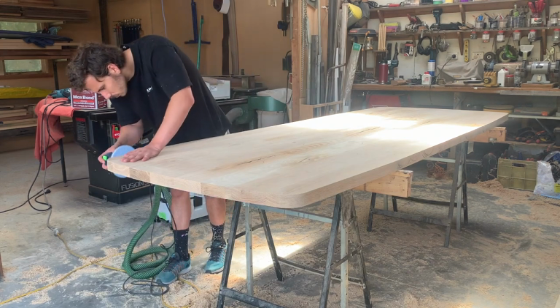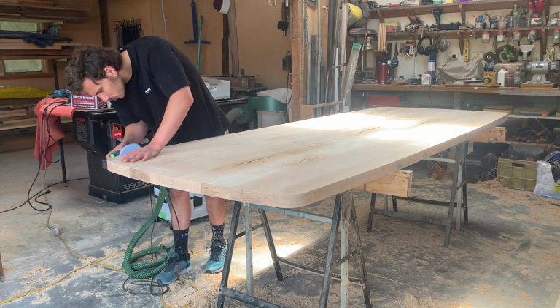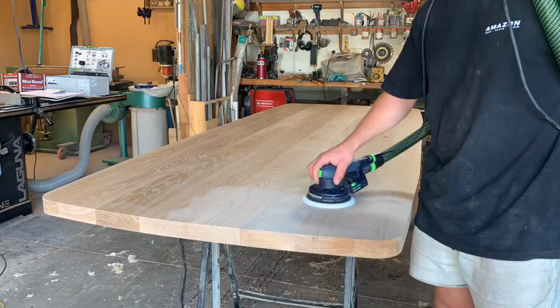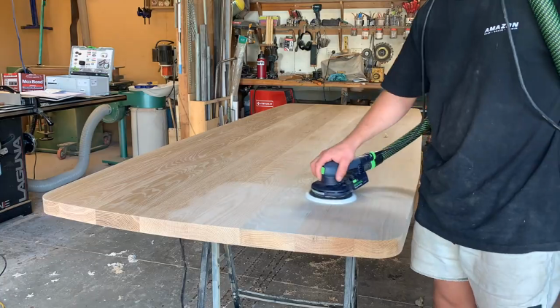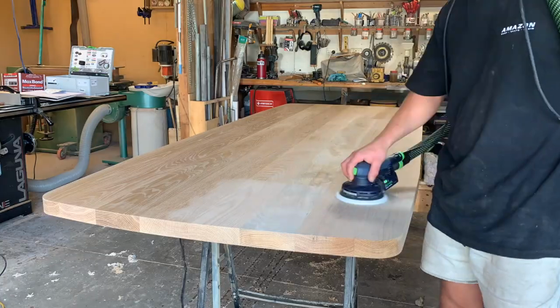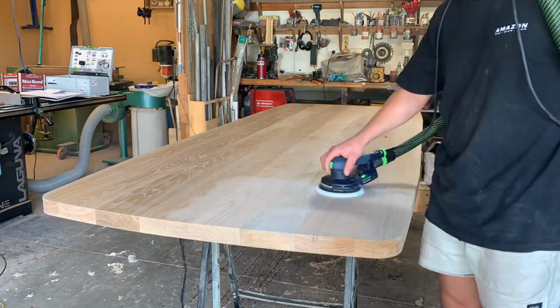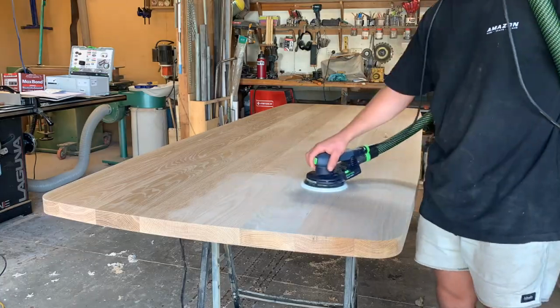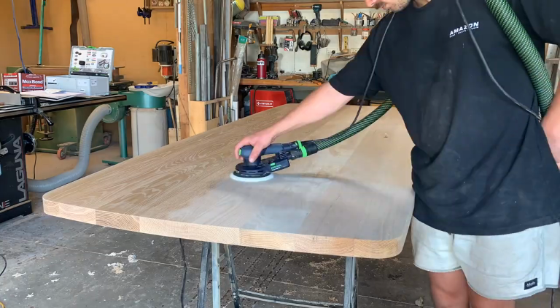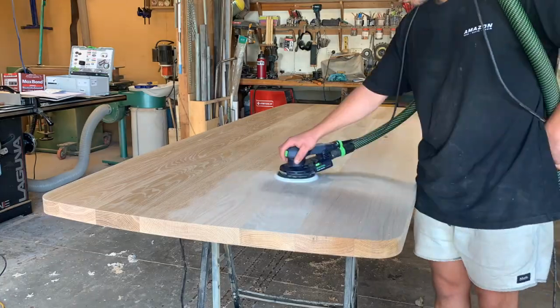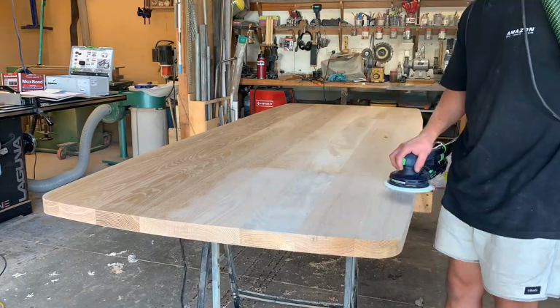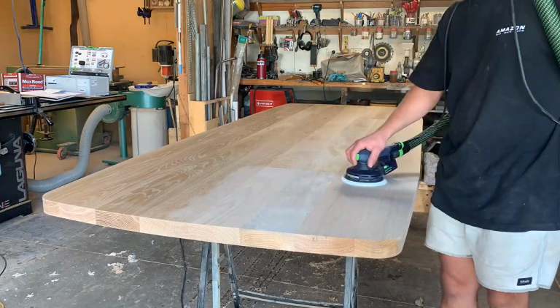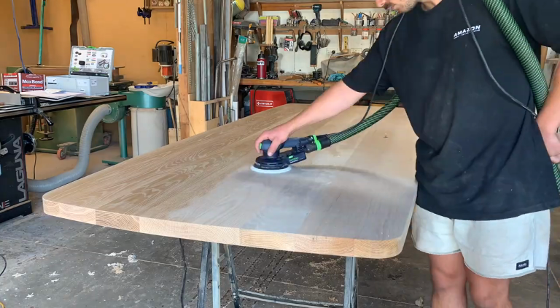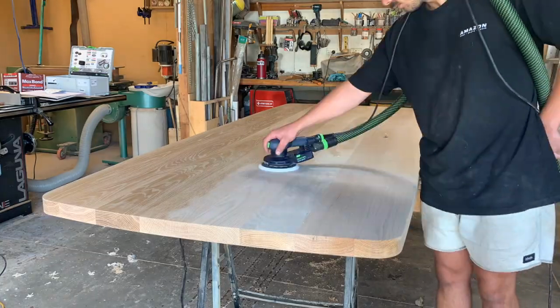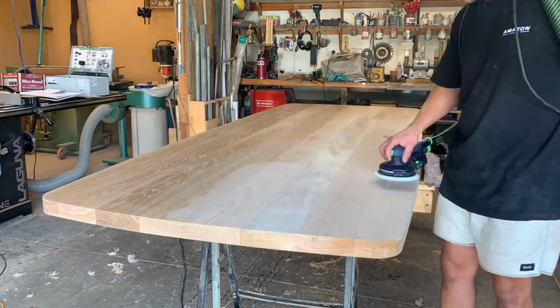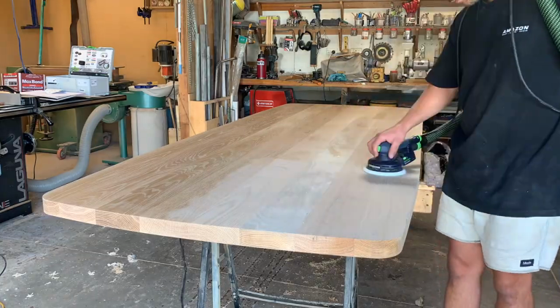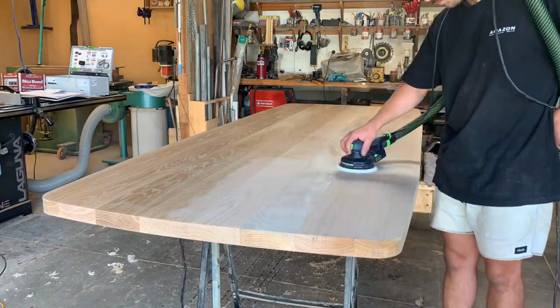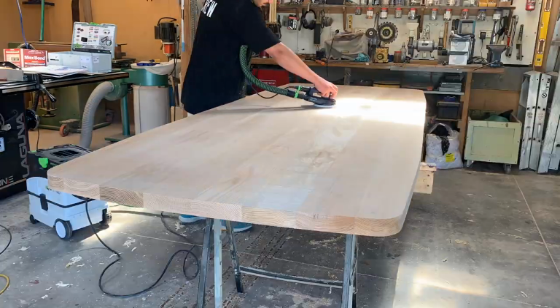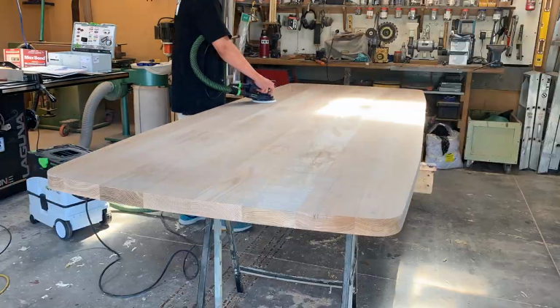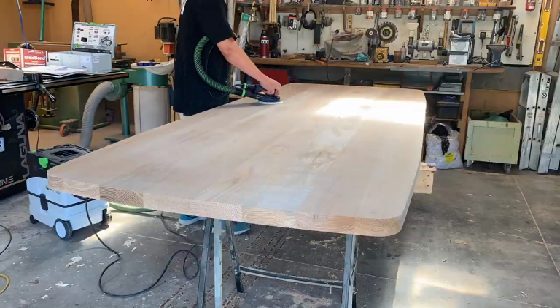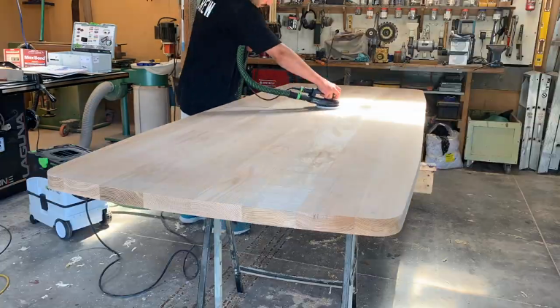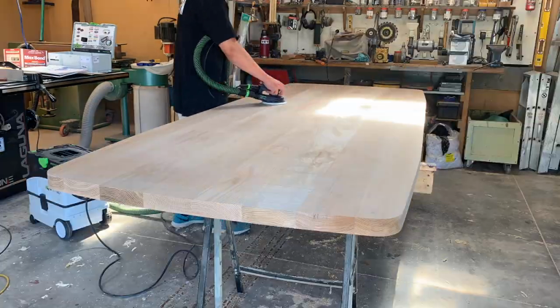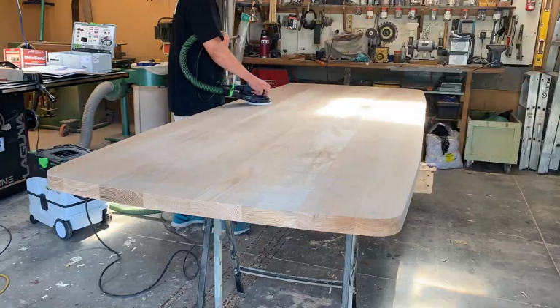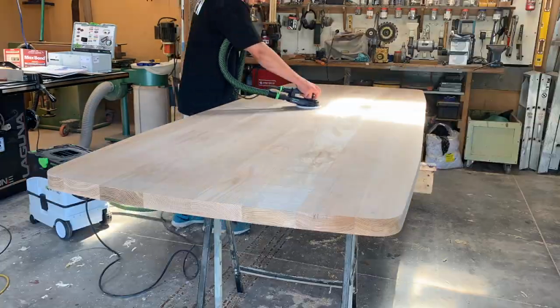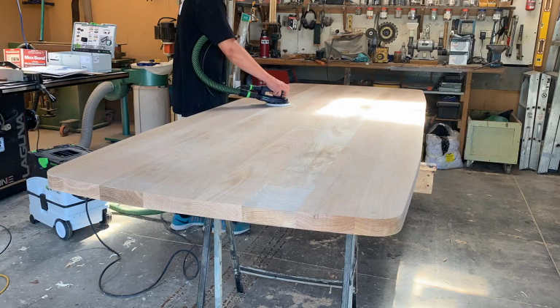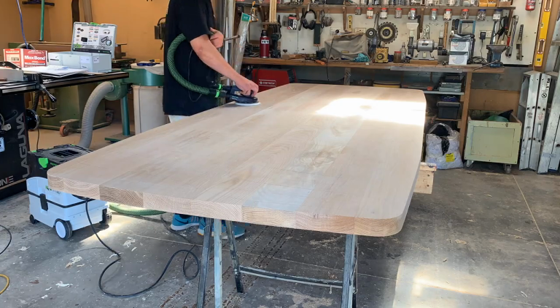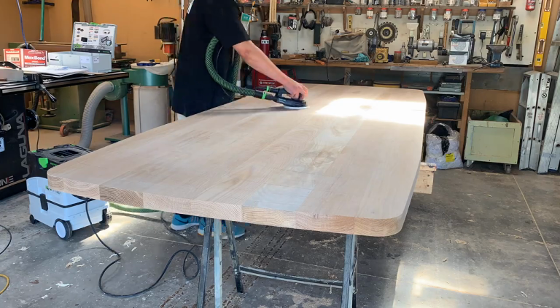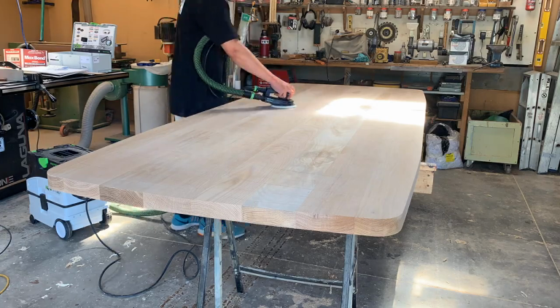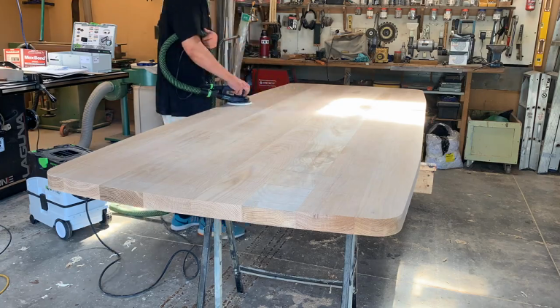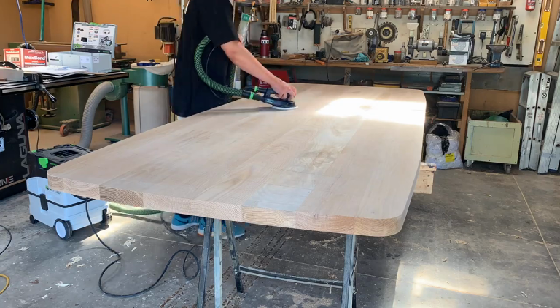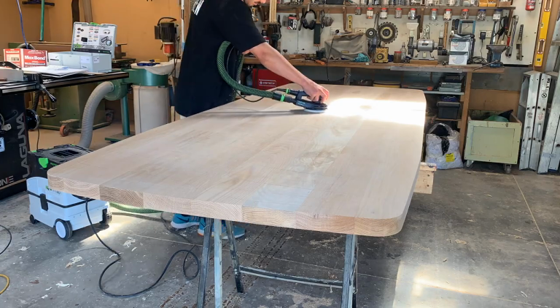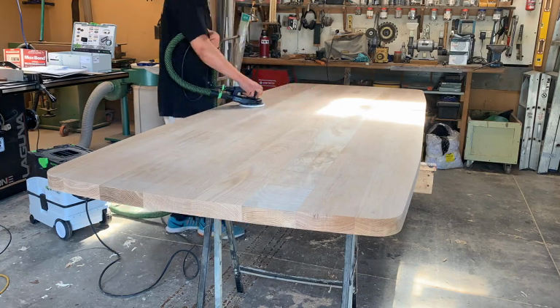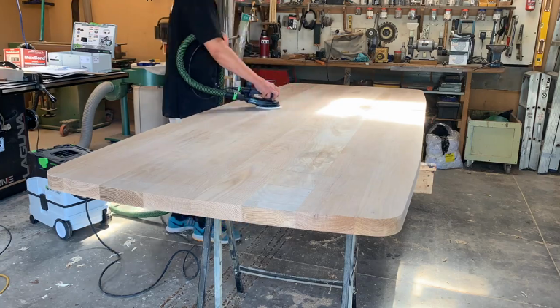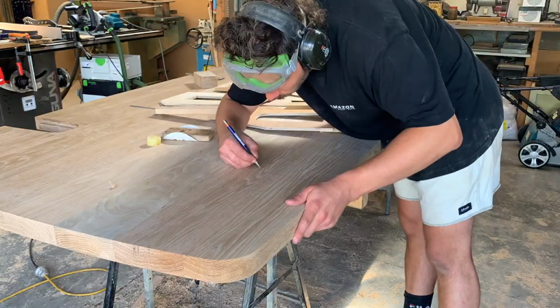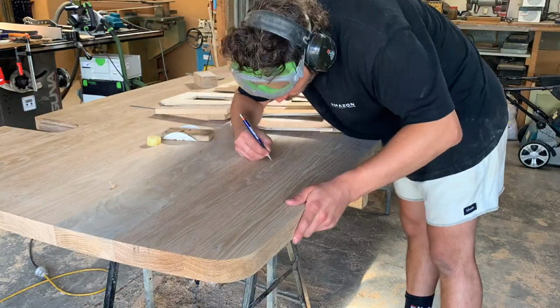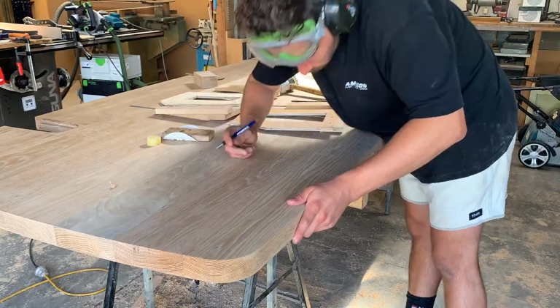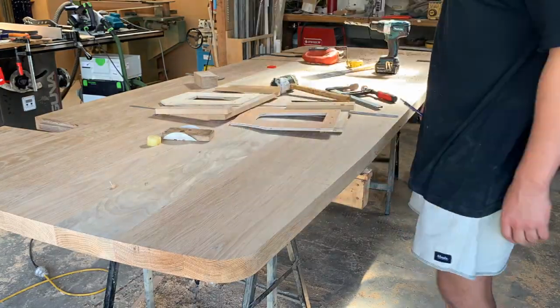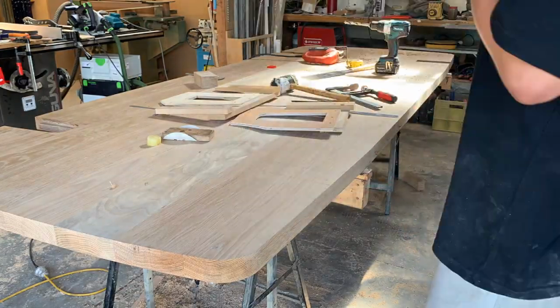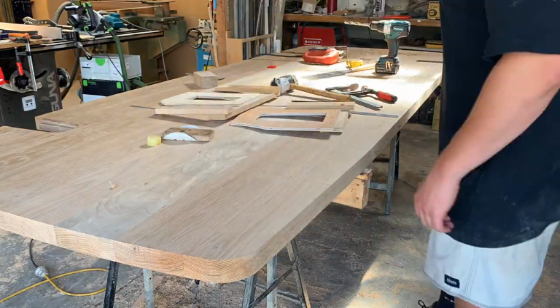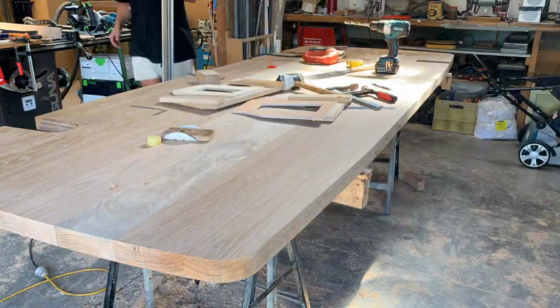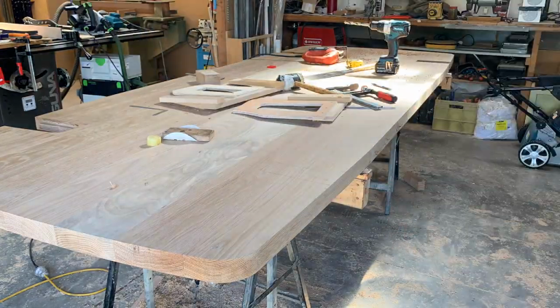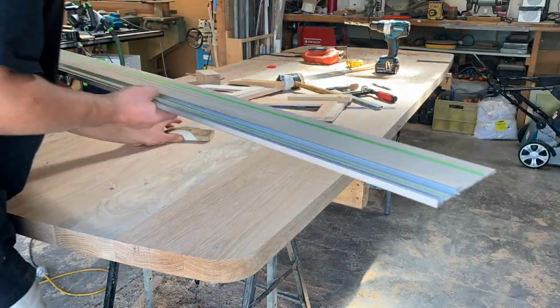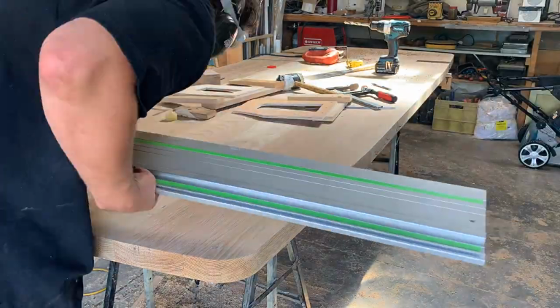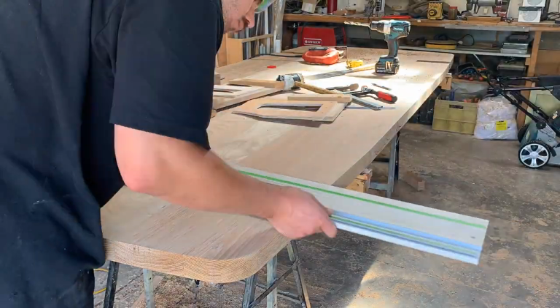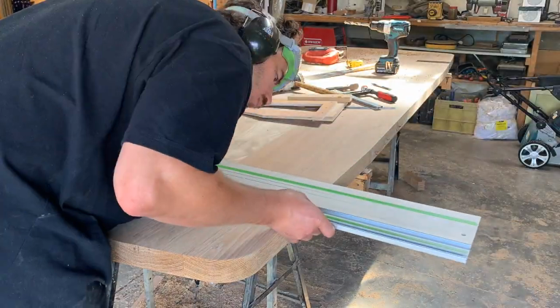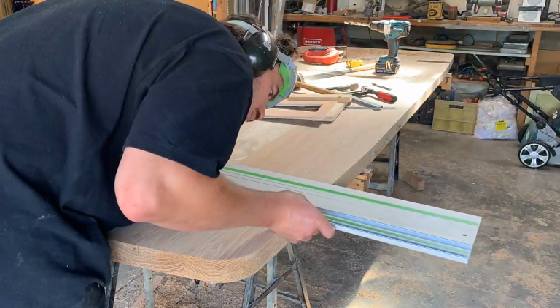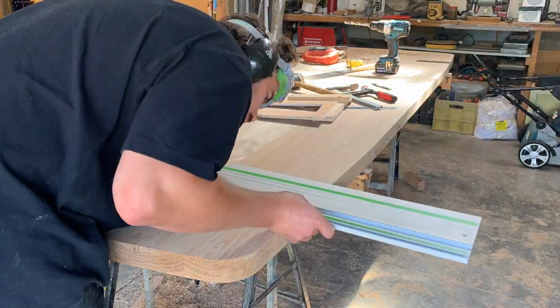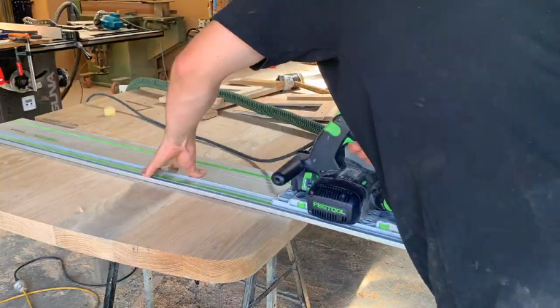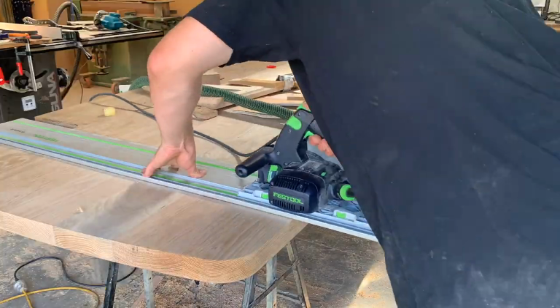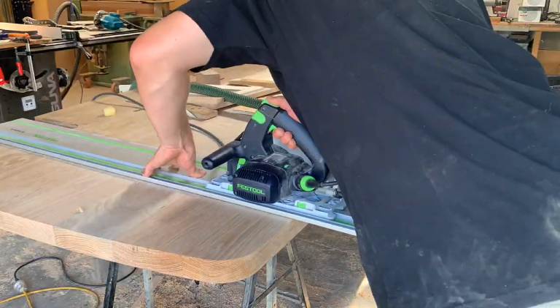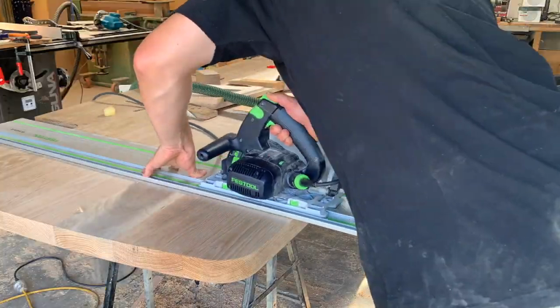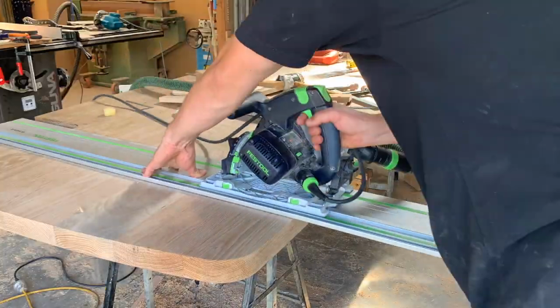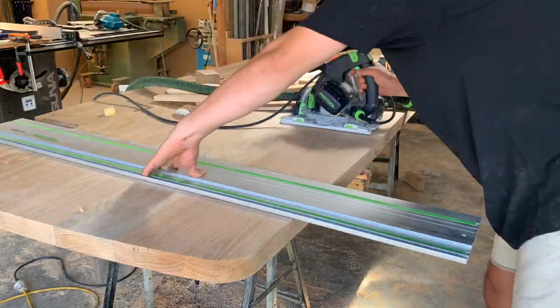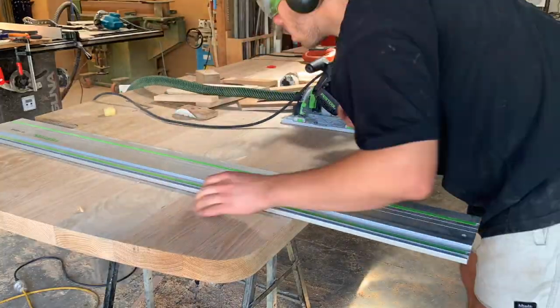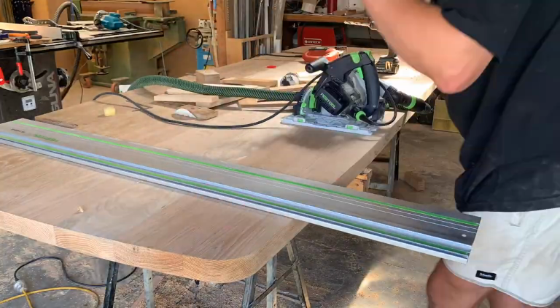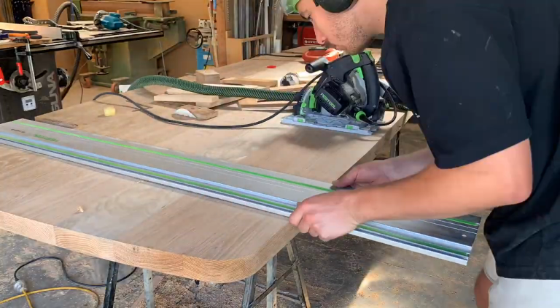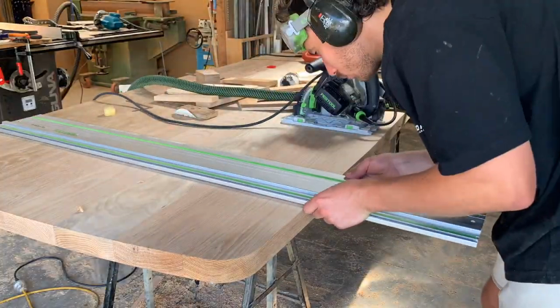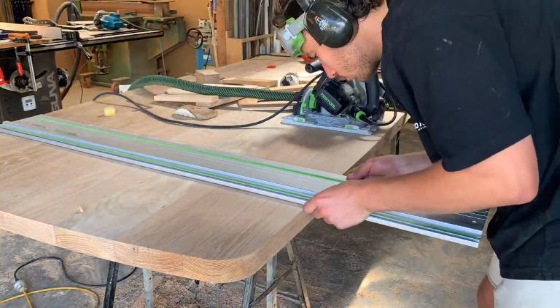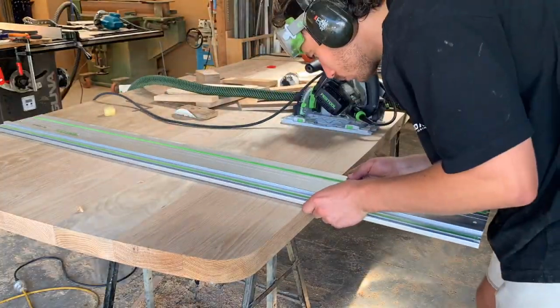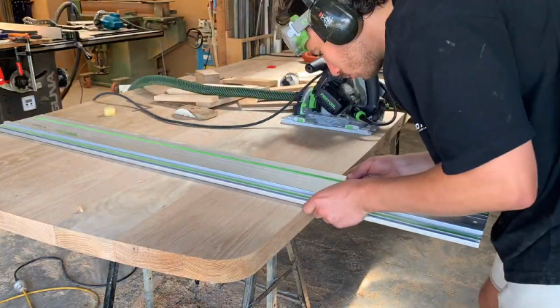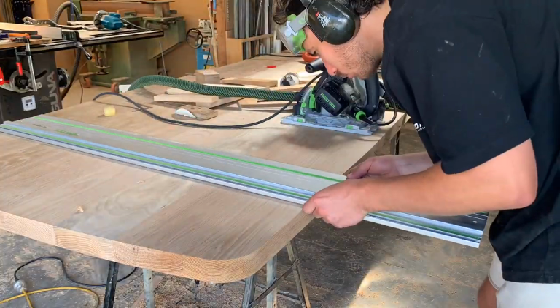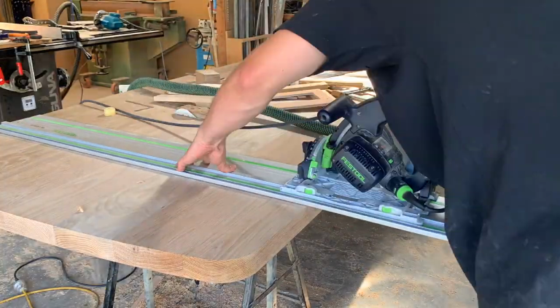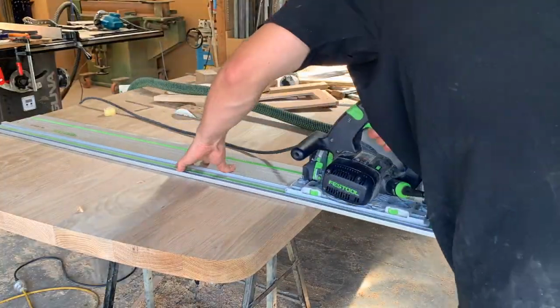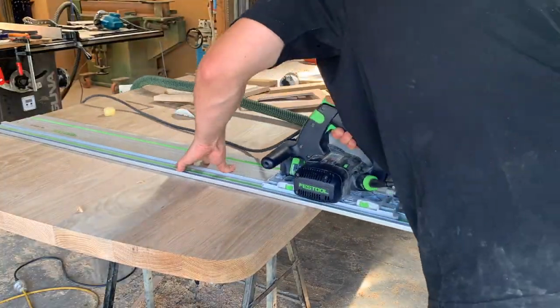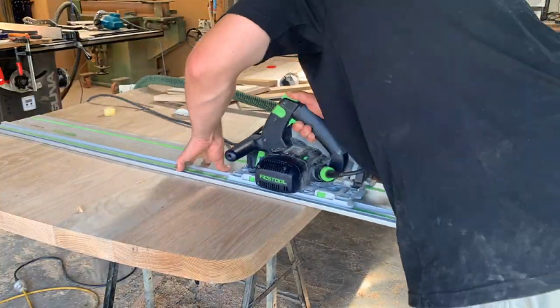With the table shape finalized, I gave the whole thing a rough sand and then it was on to the complex task of fitting the legs to the table.